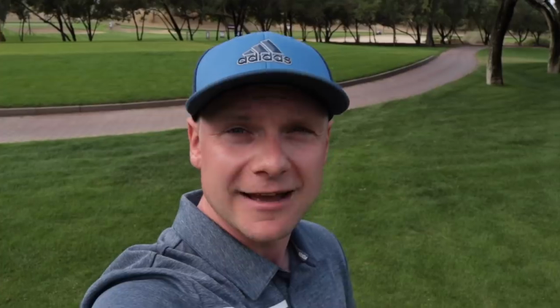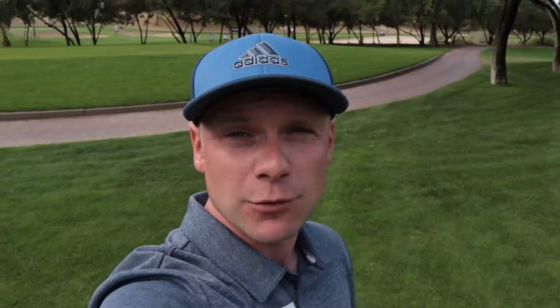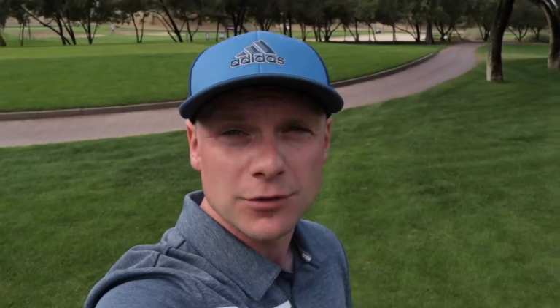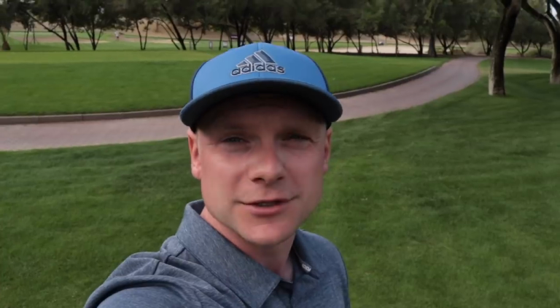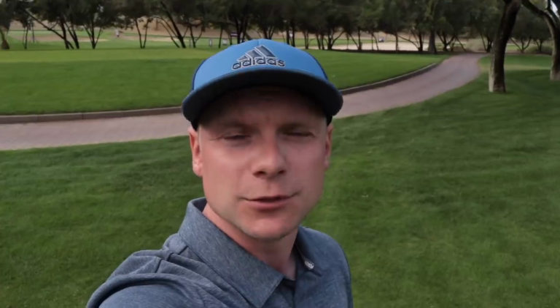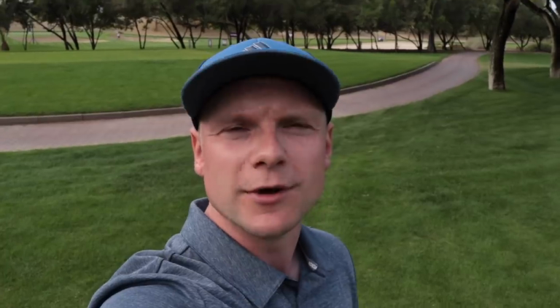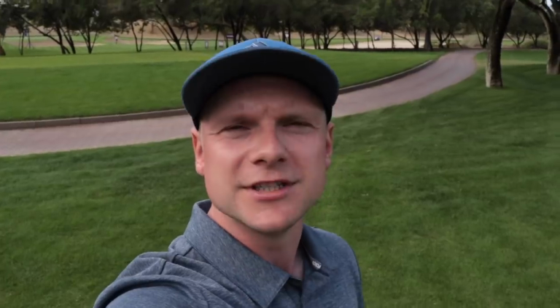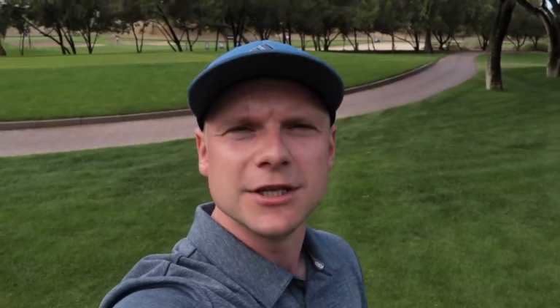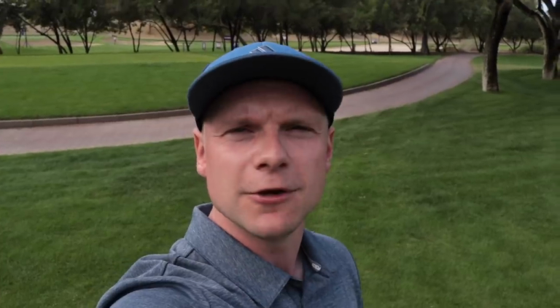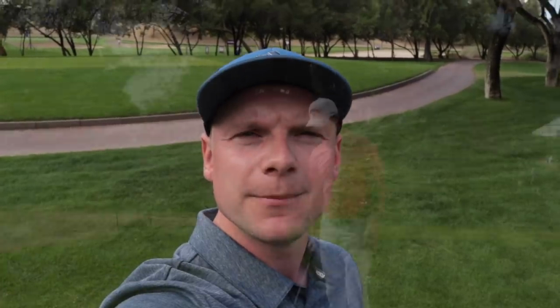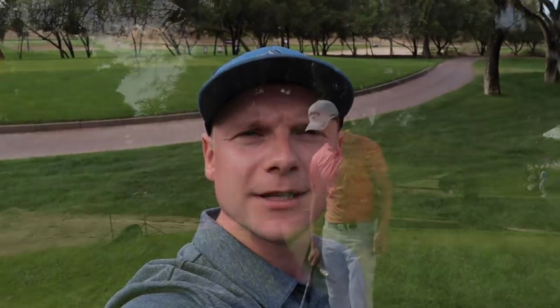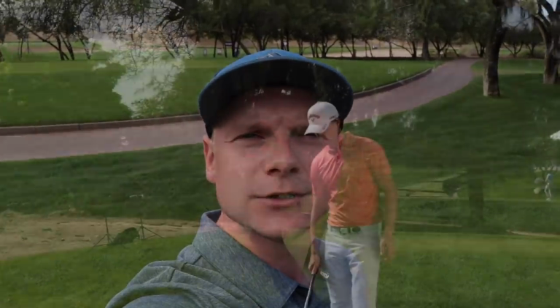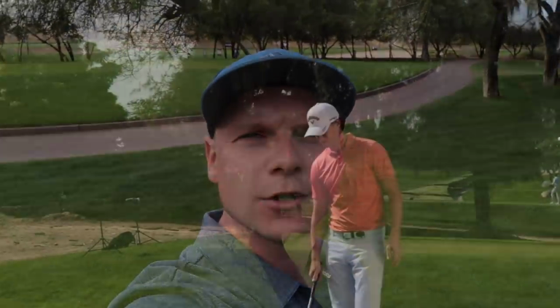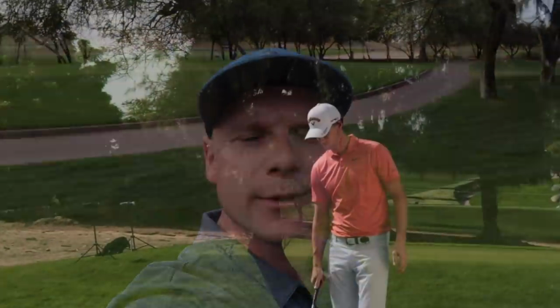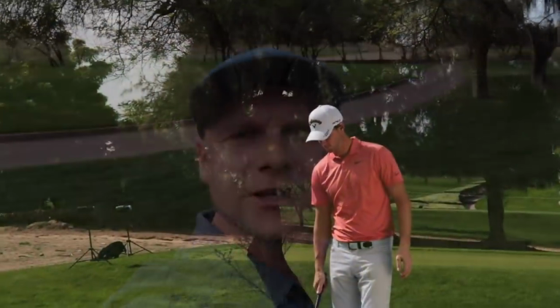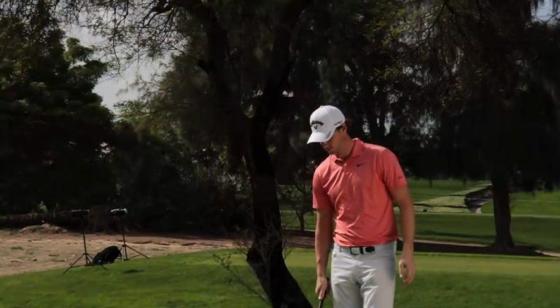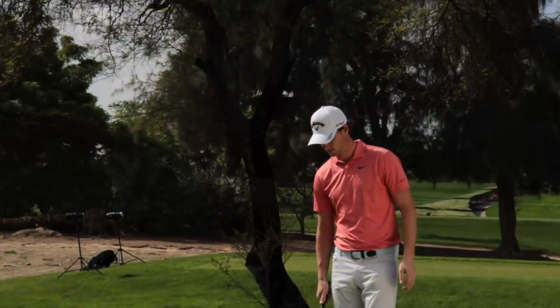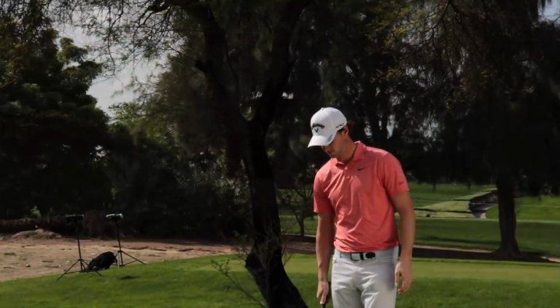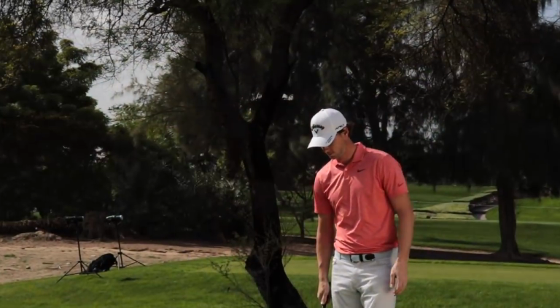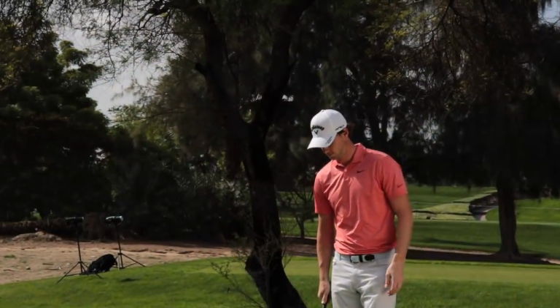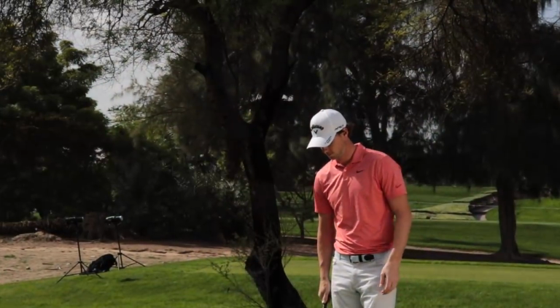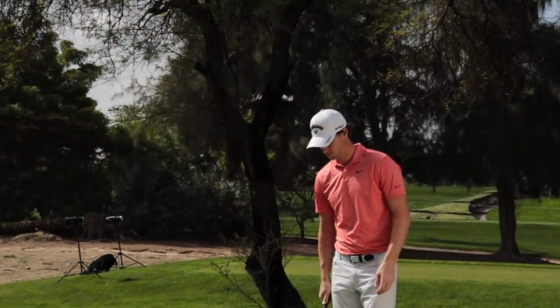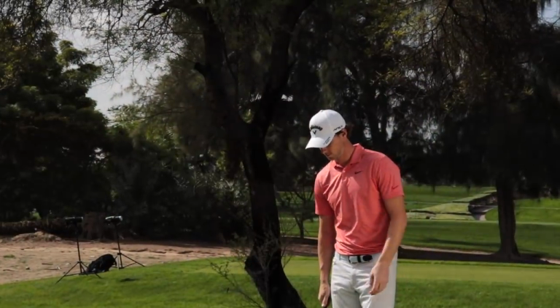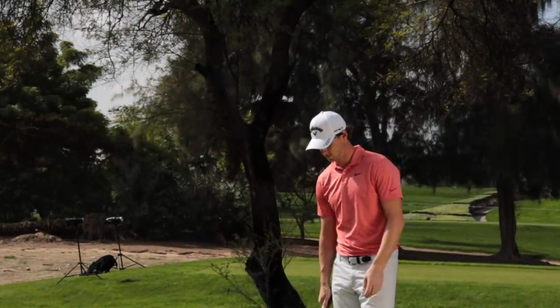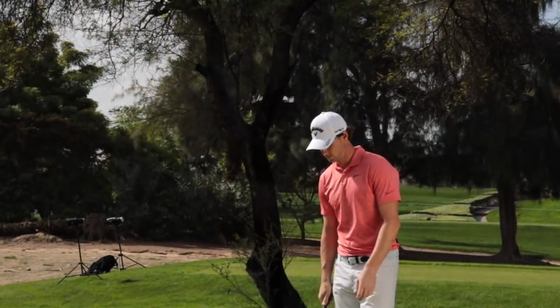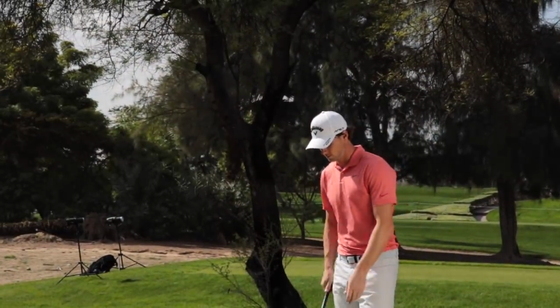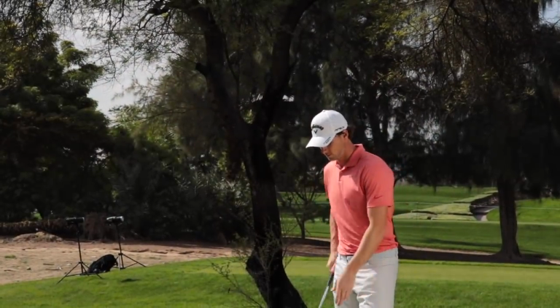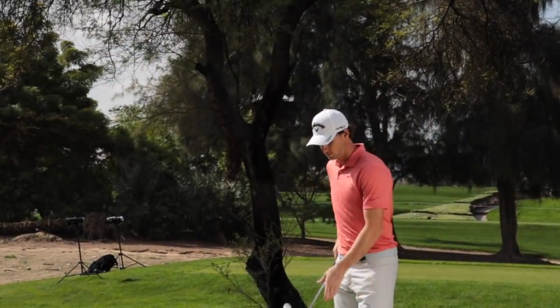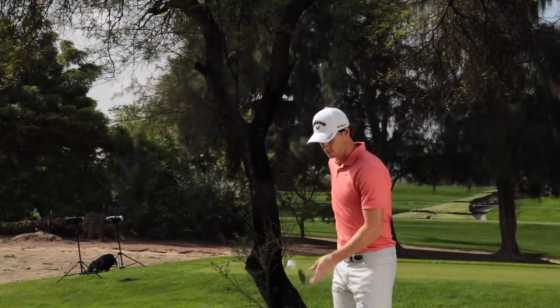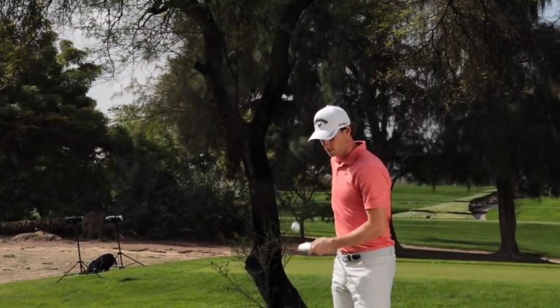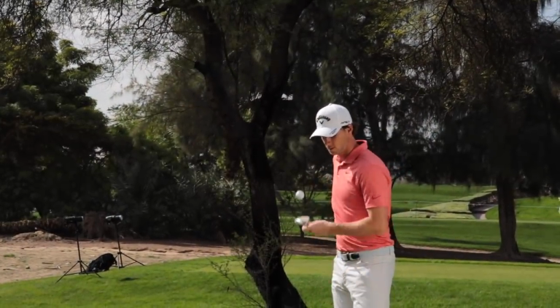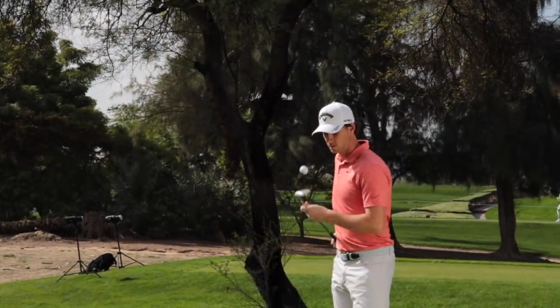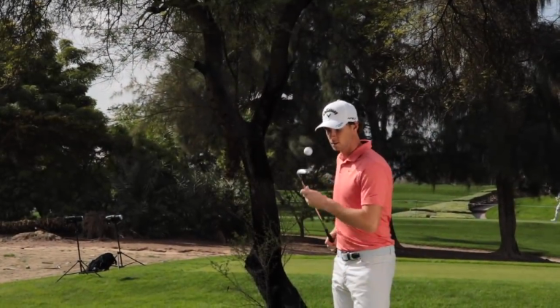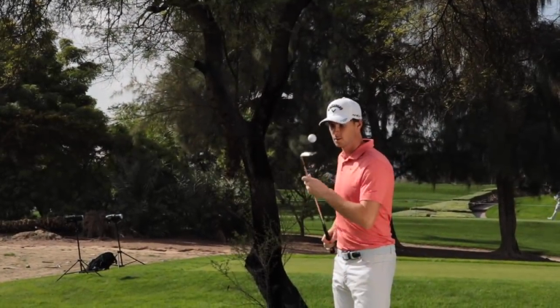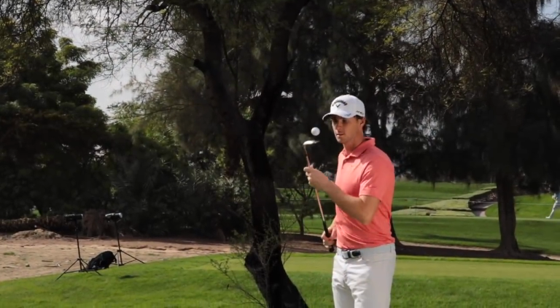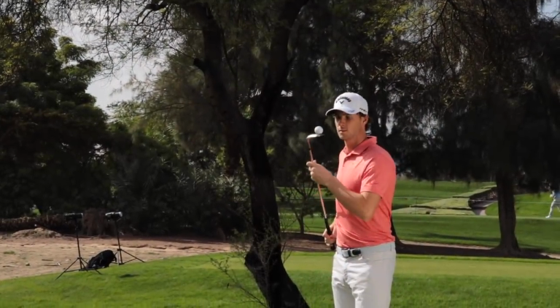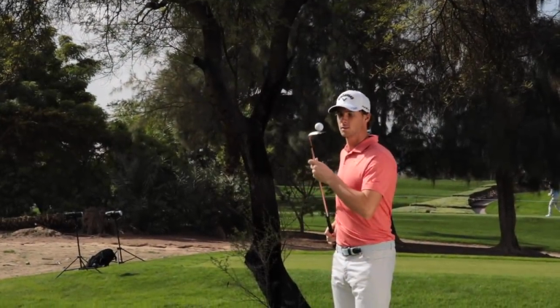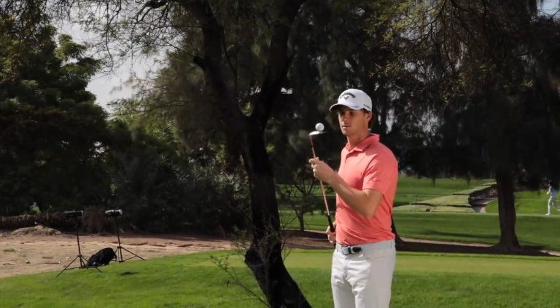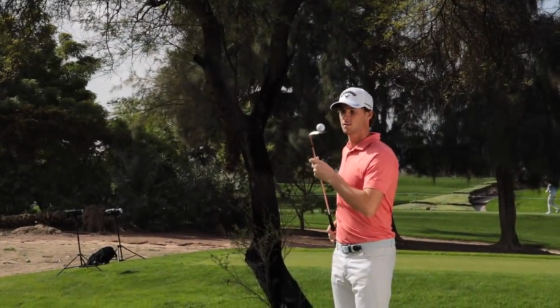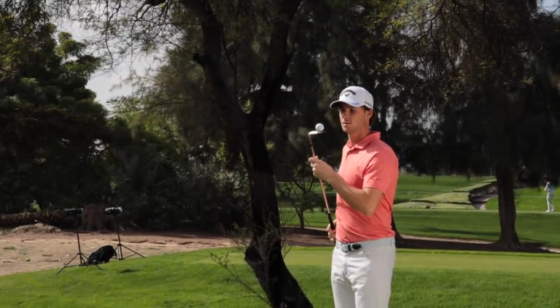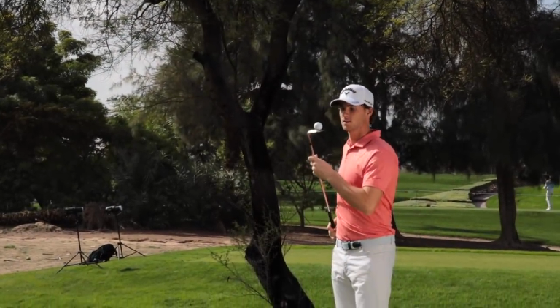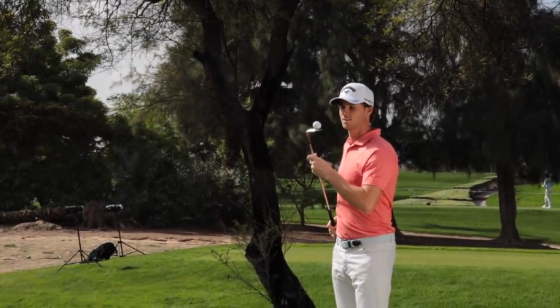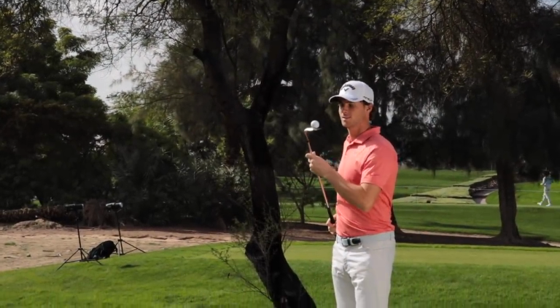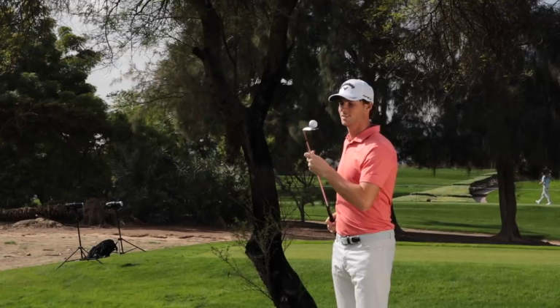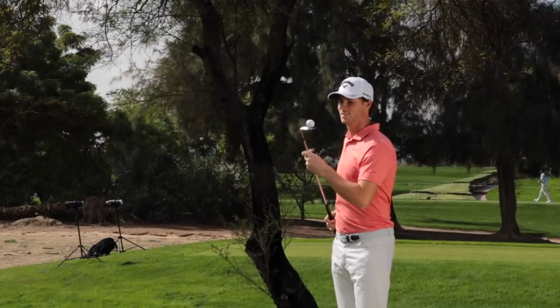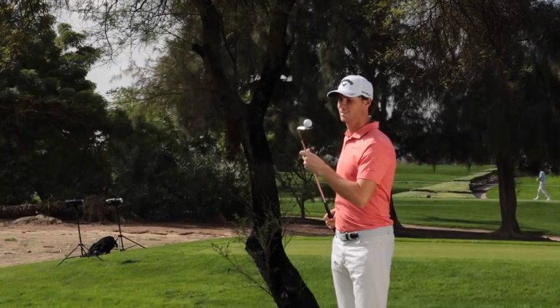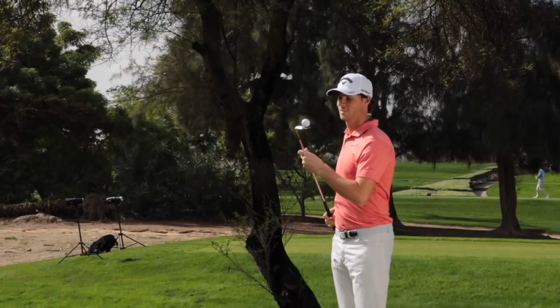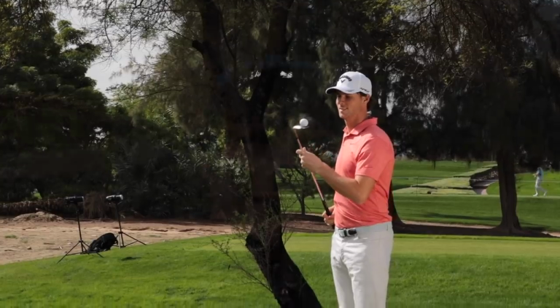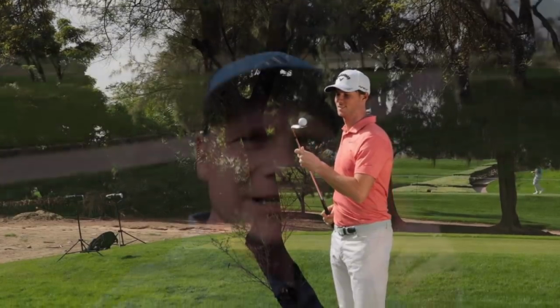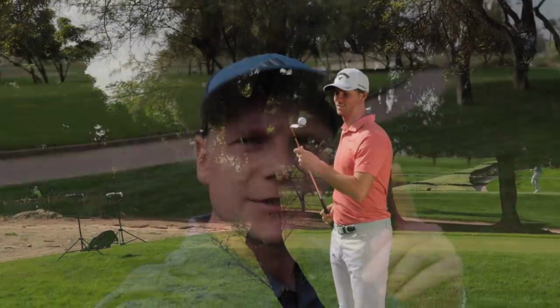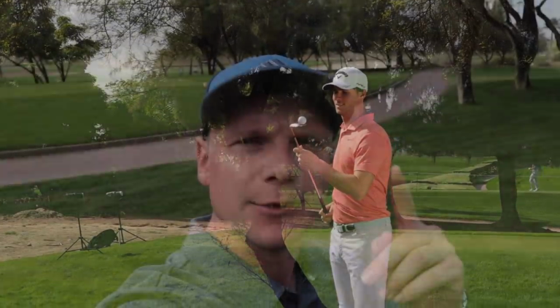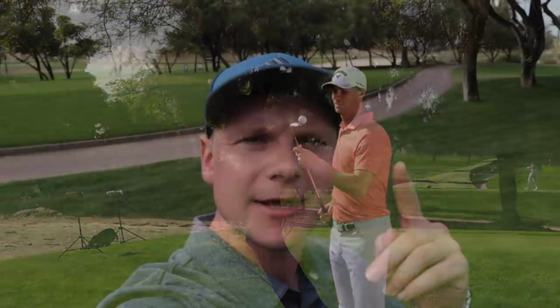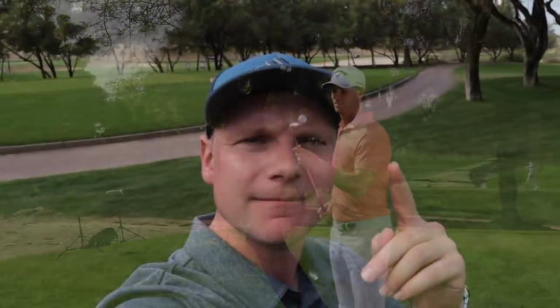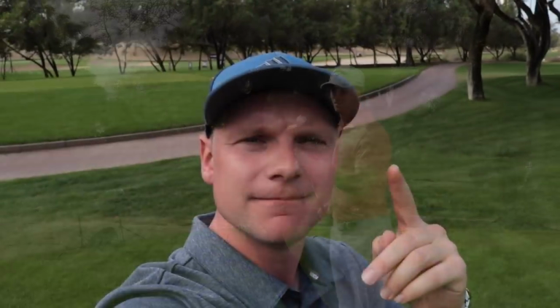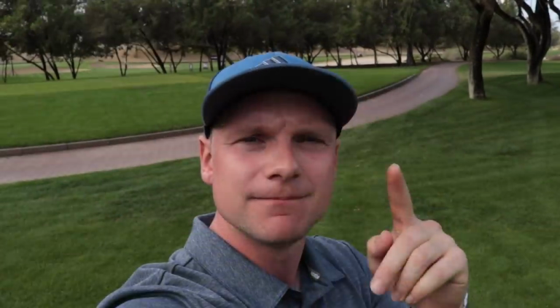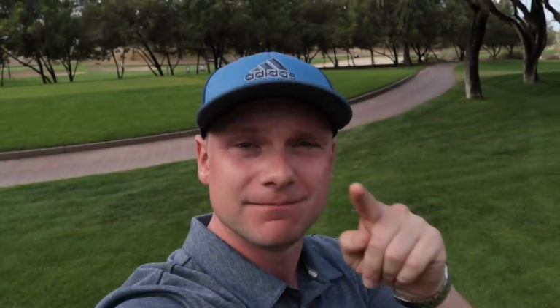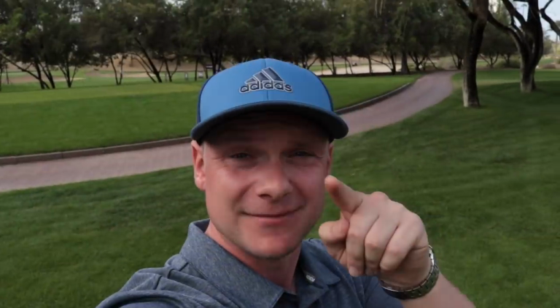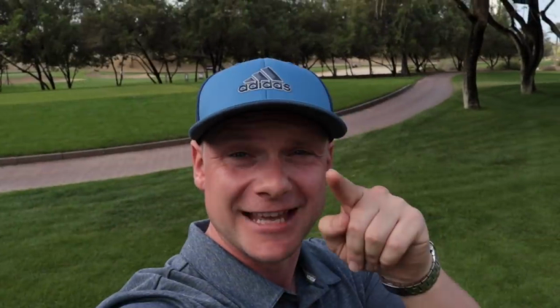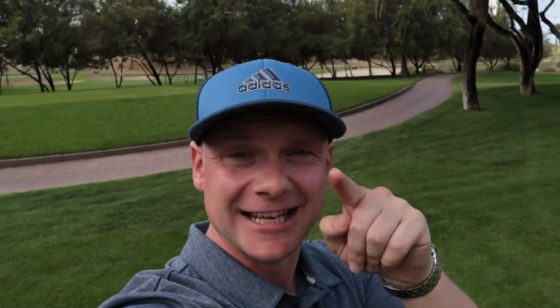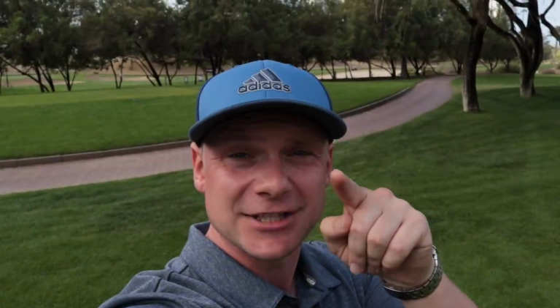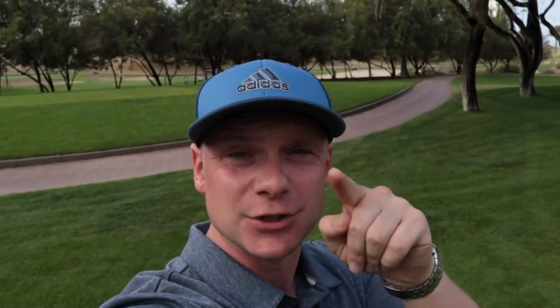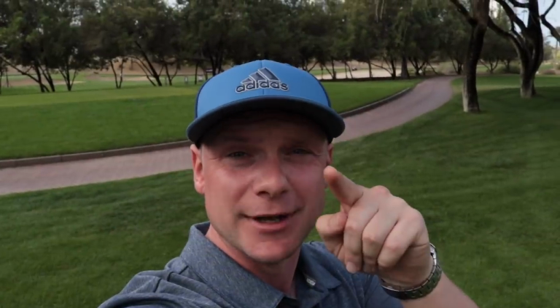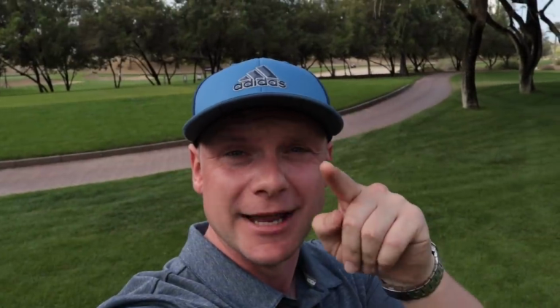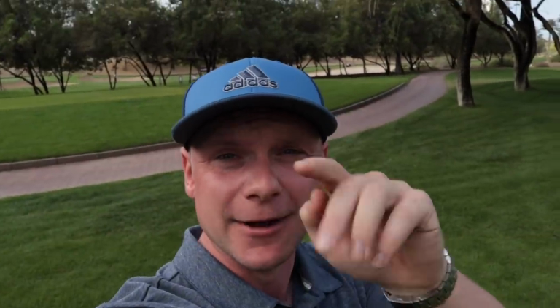Ever wondered what's in European Tour winner Thomas Peters' golf bag? Yeah, I have two. Let's do it and let's do it now.